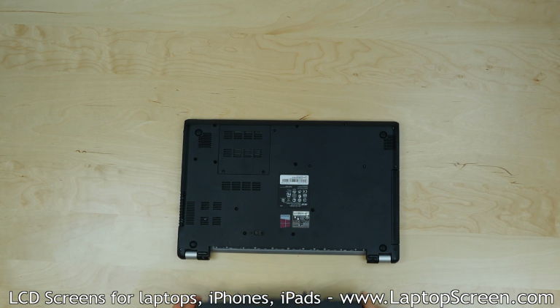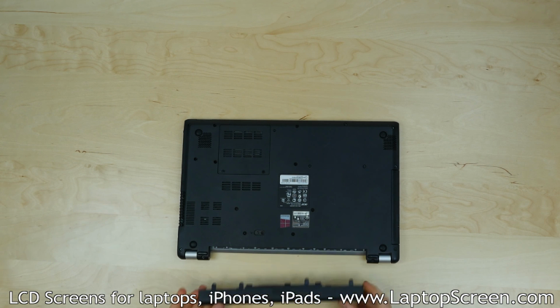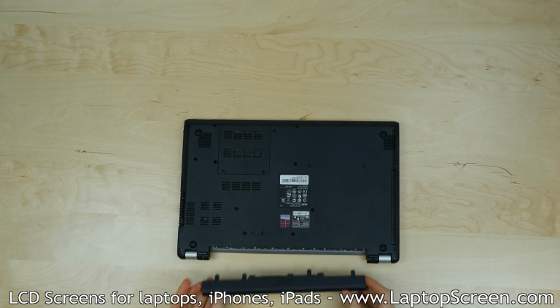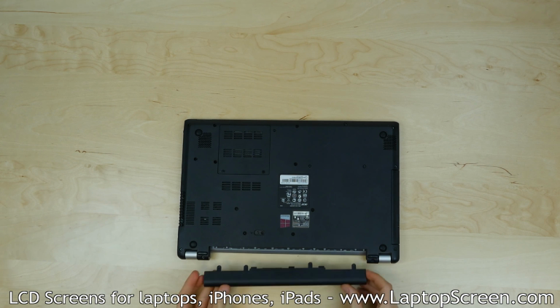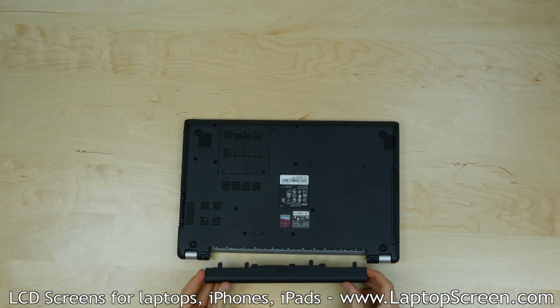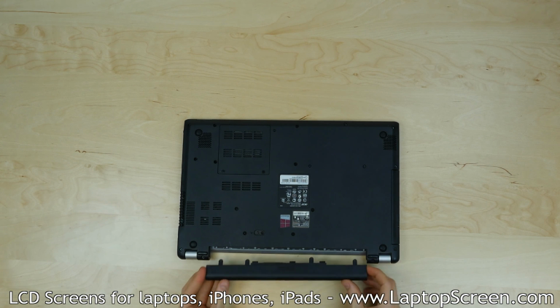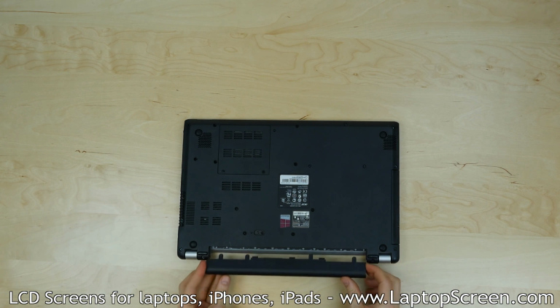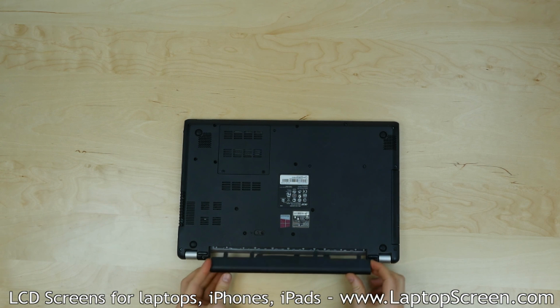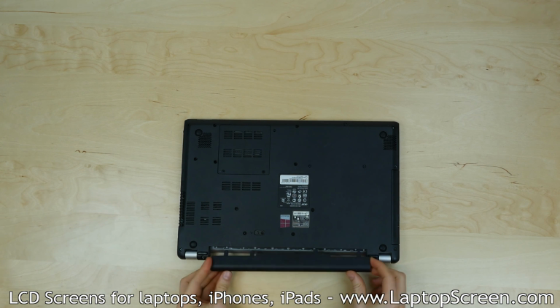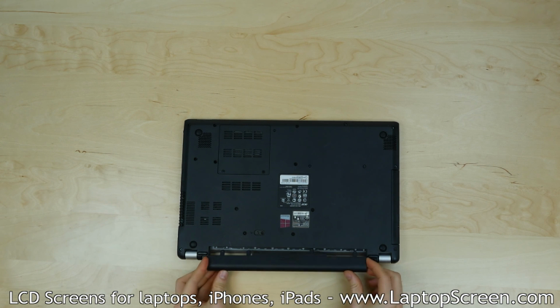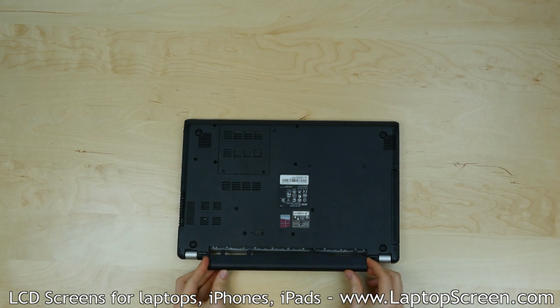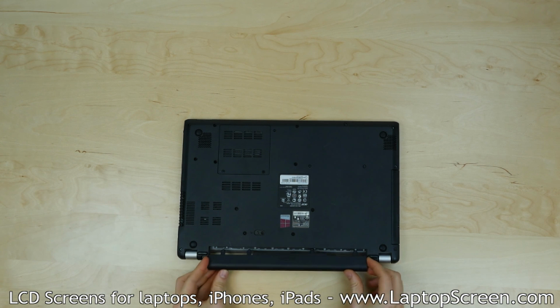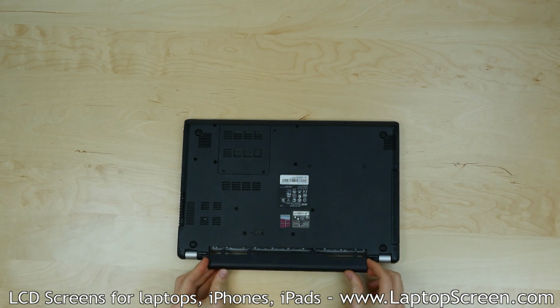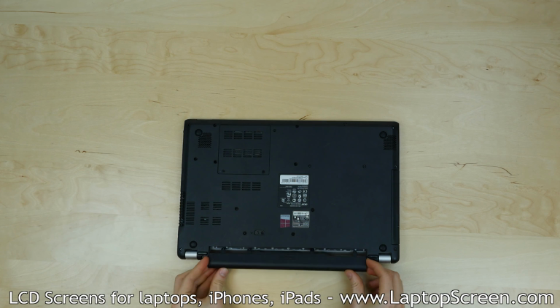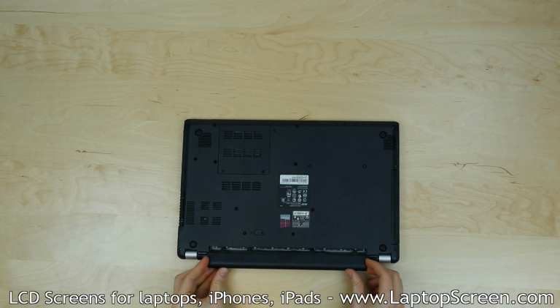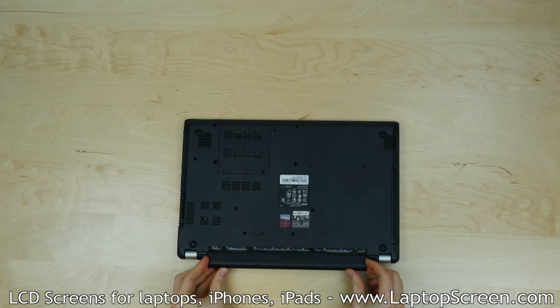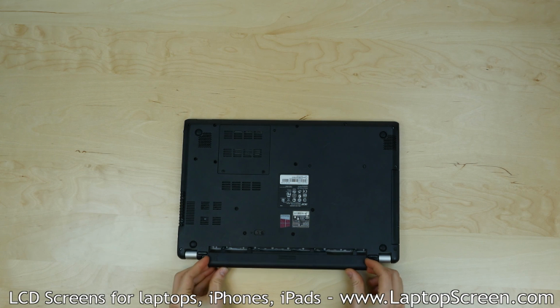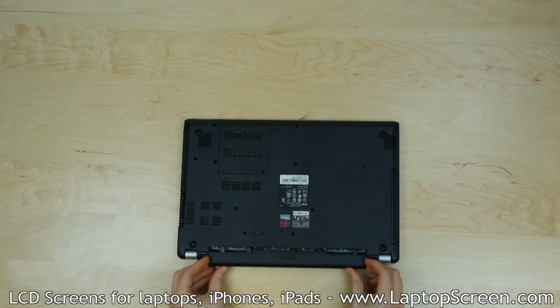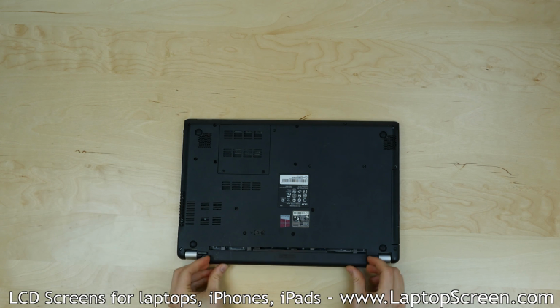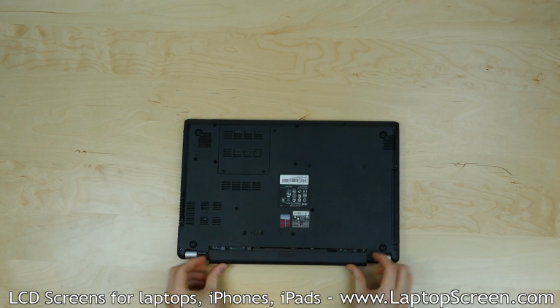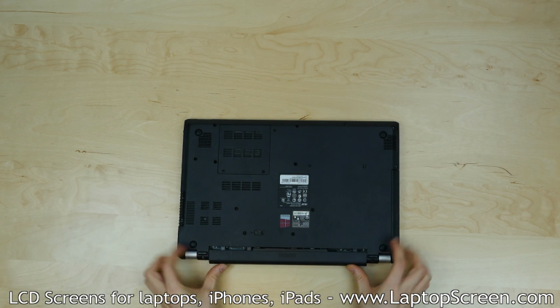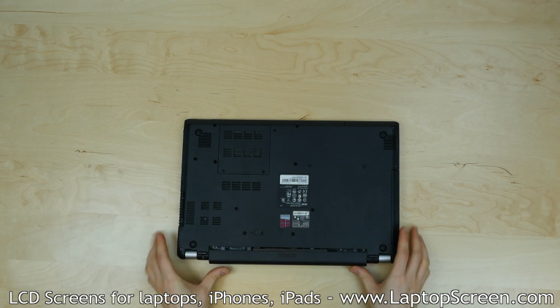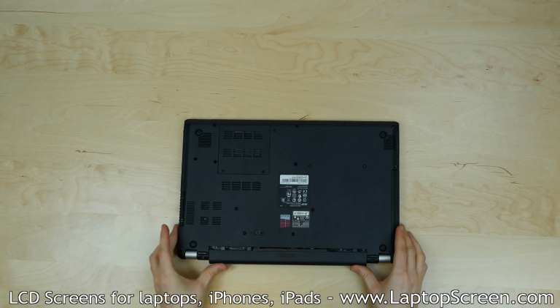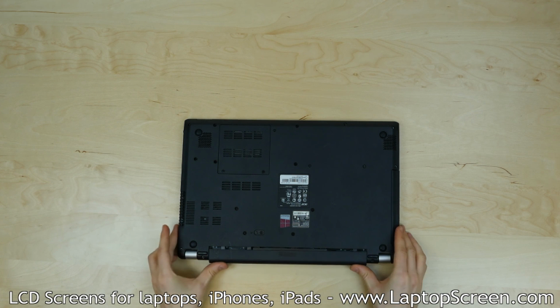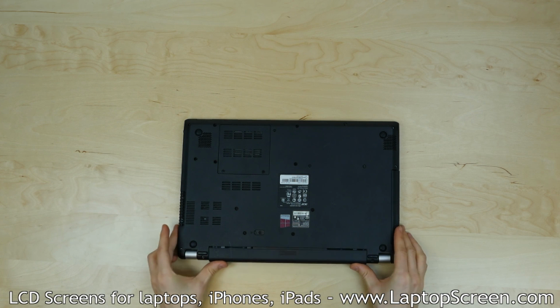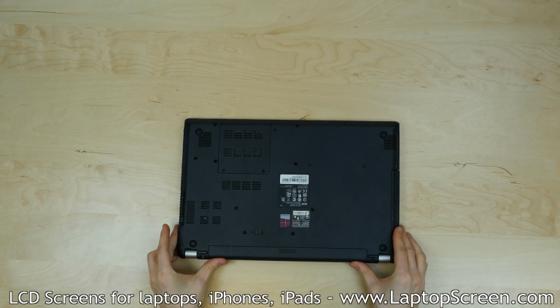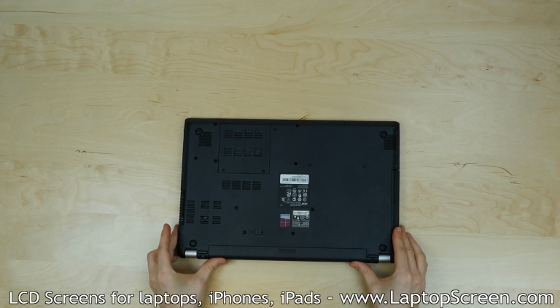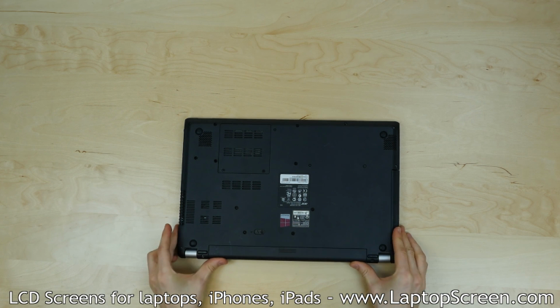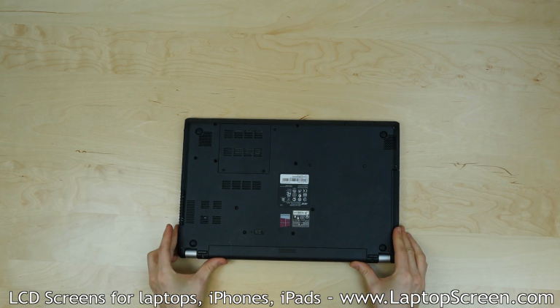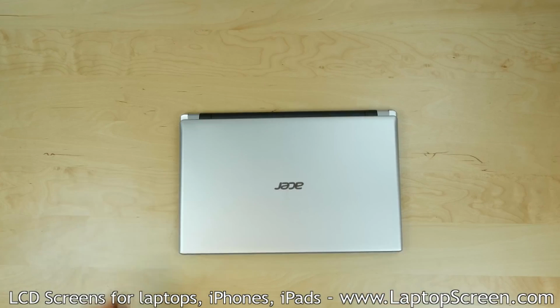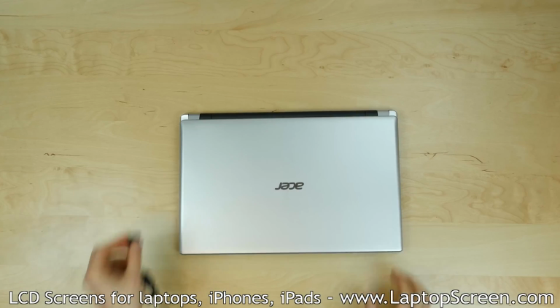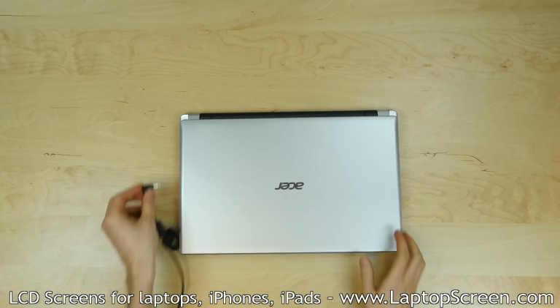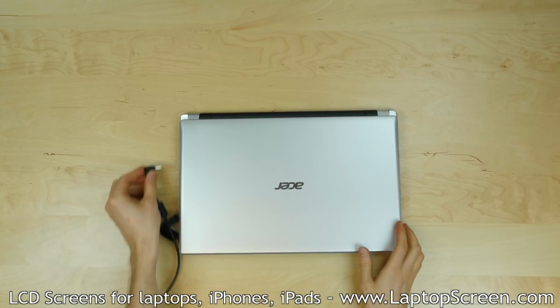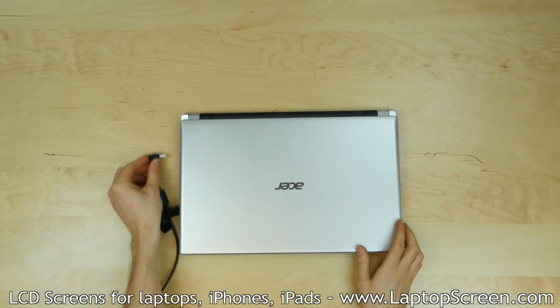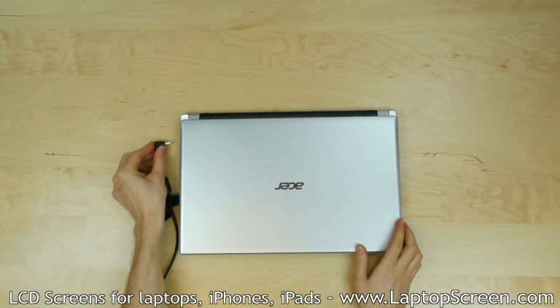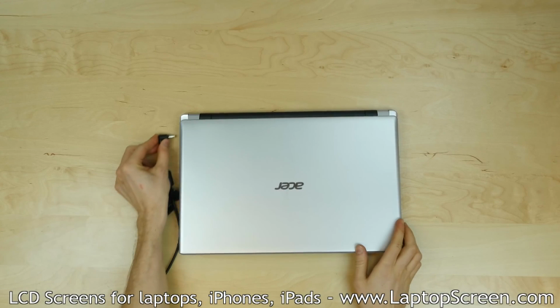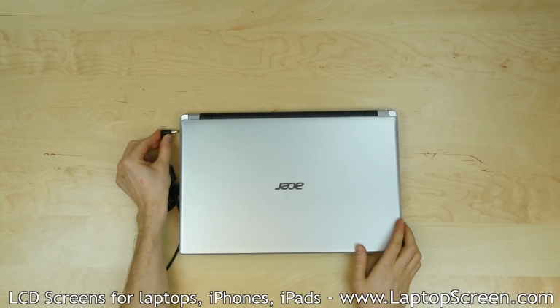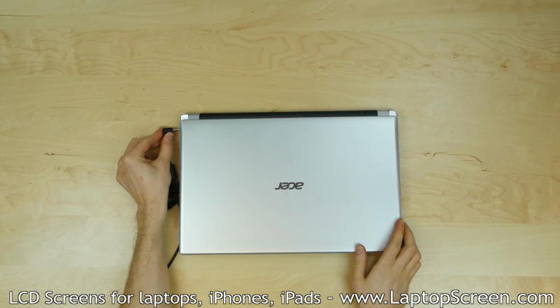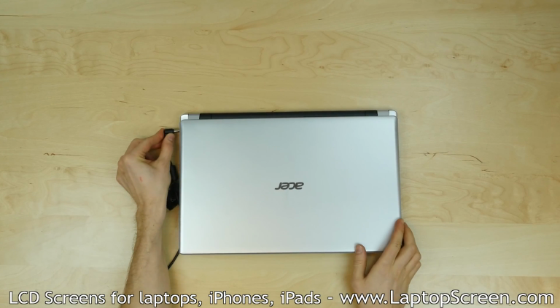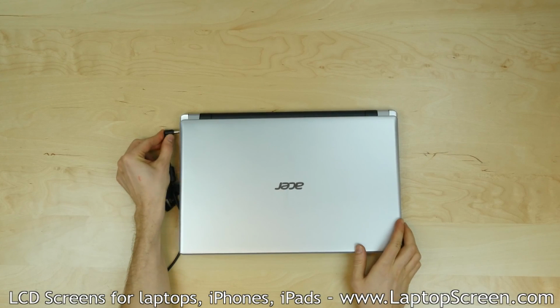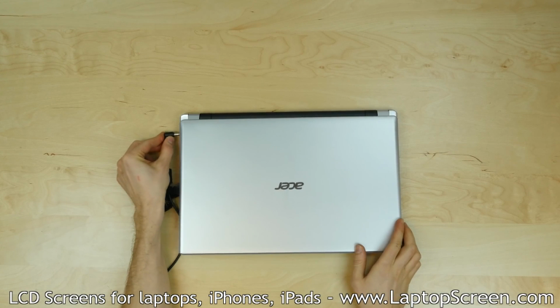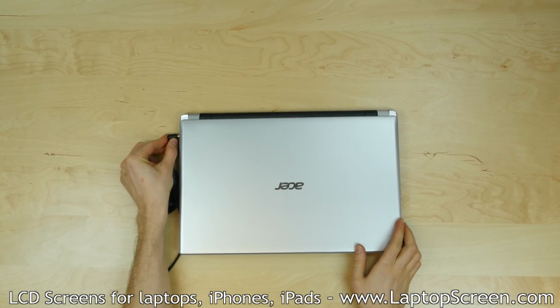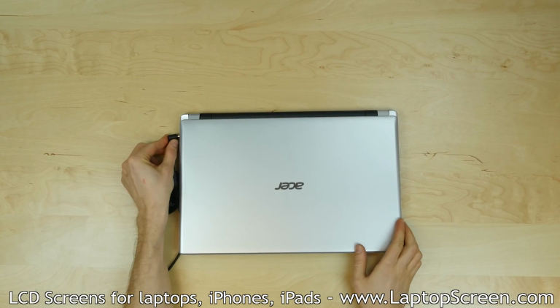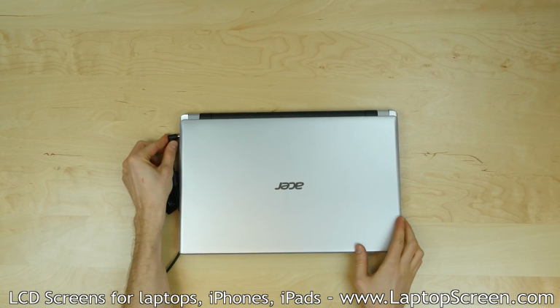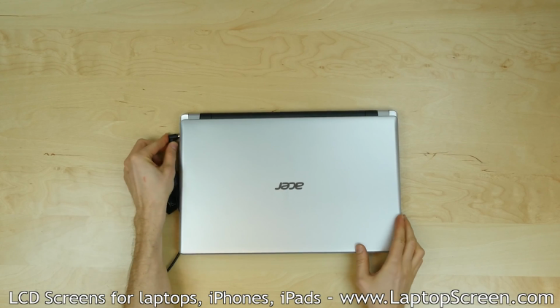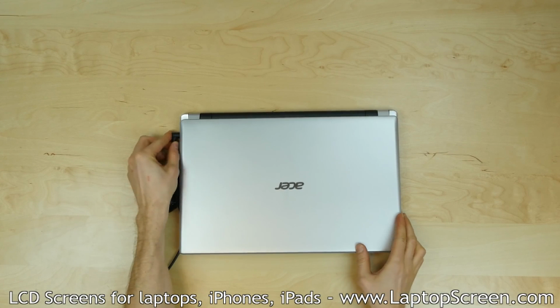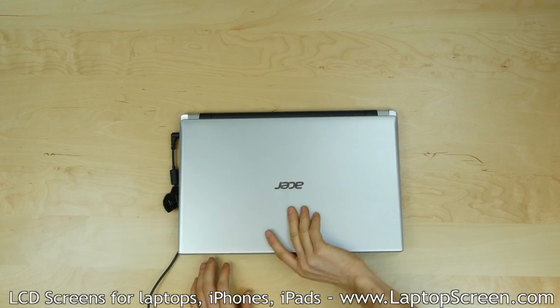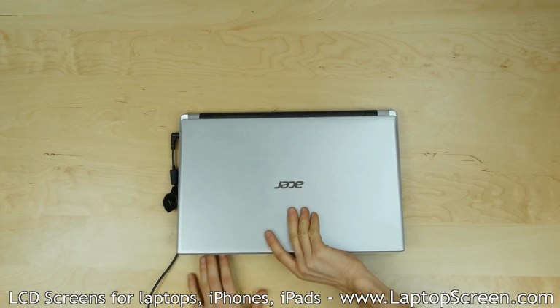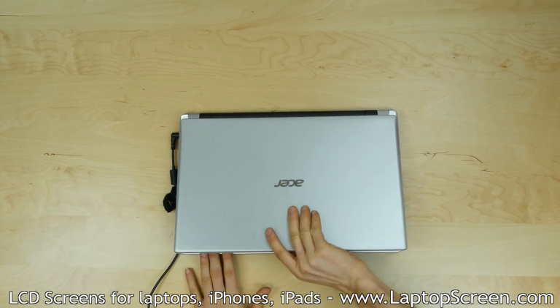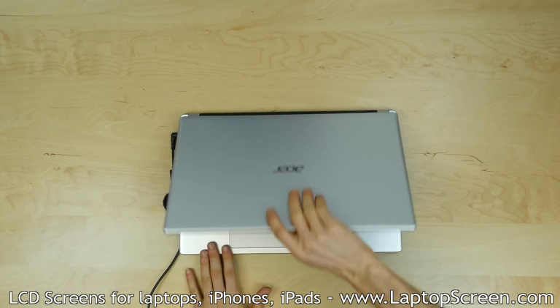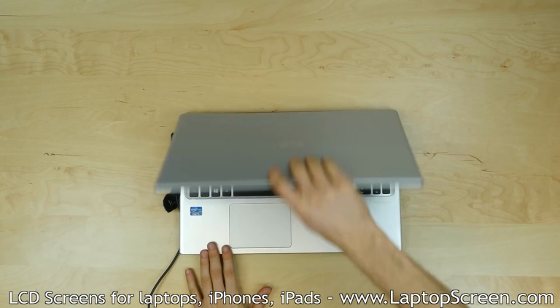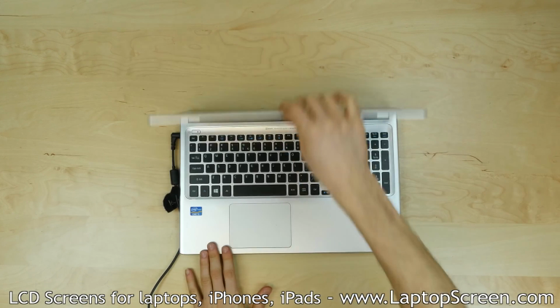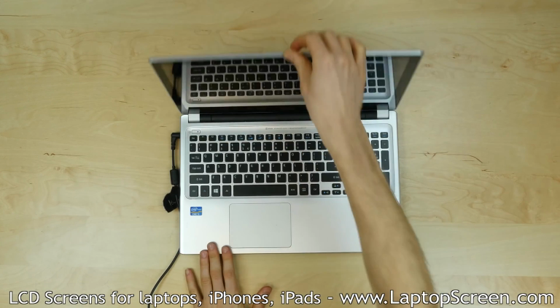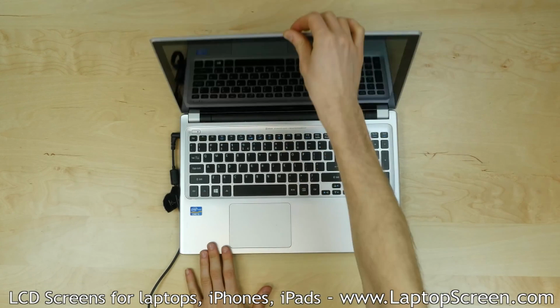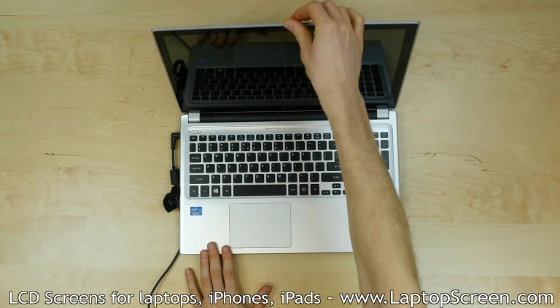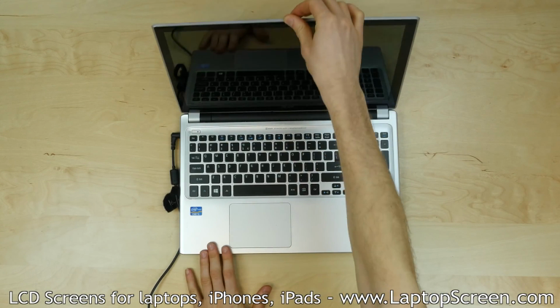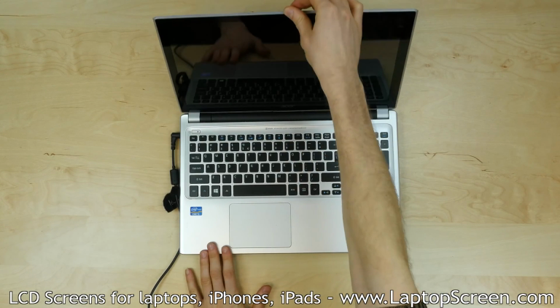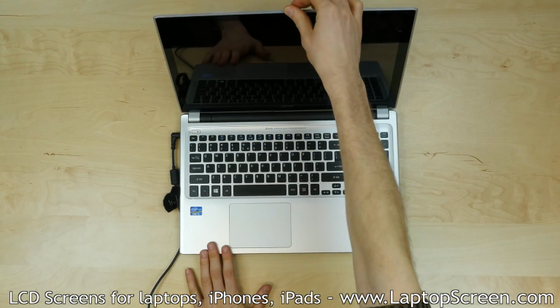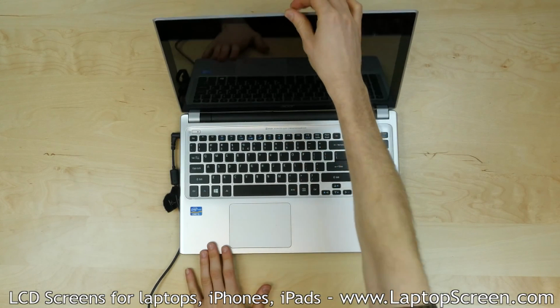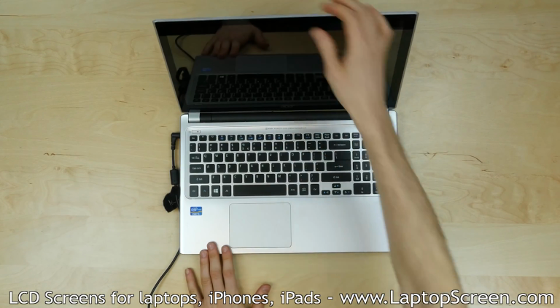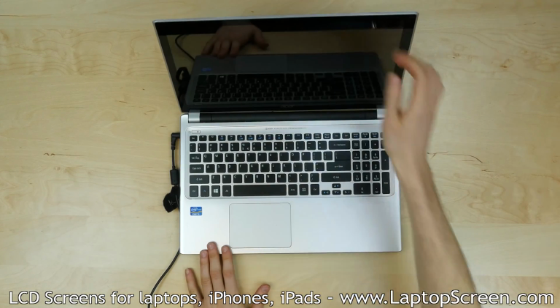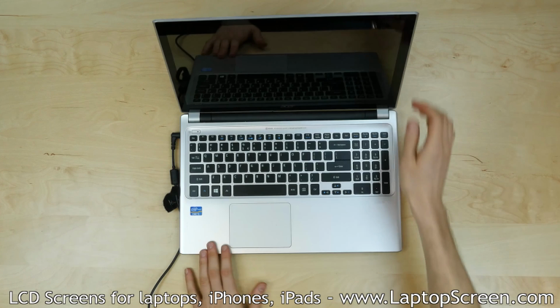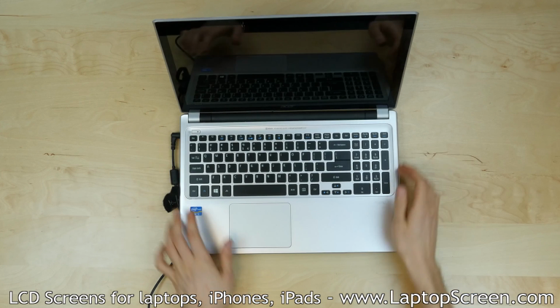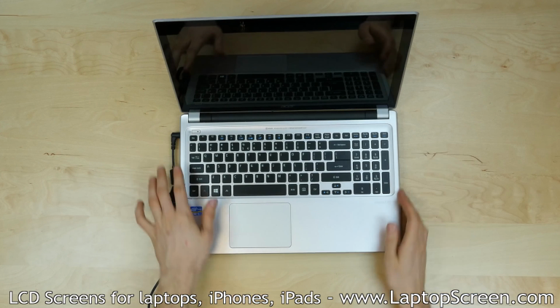Replace the battery, reconnect the power cable, turn the laptop on, and we're done.